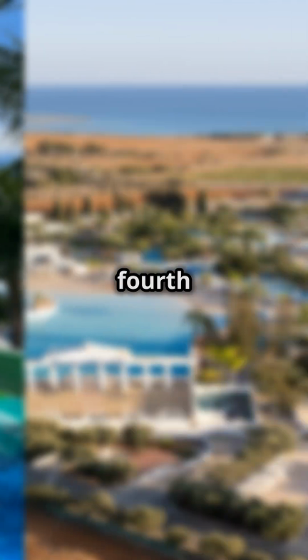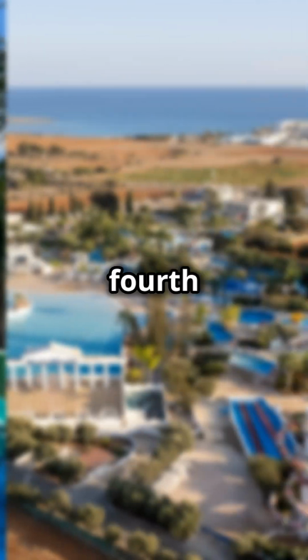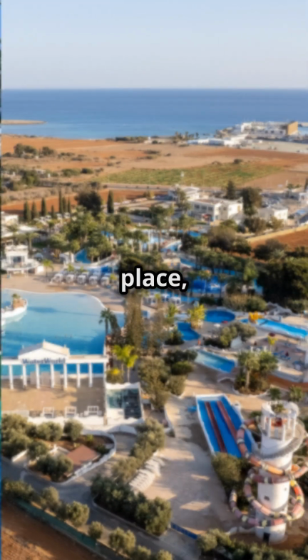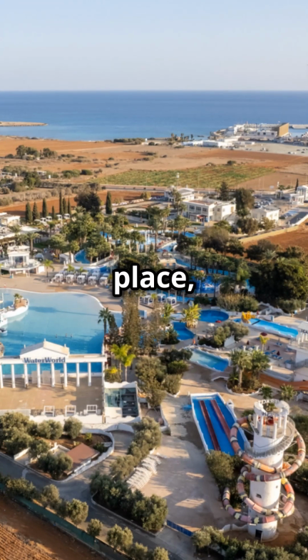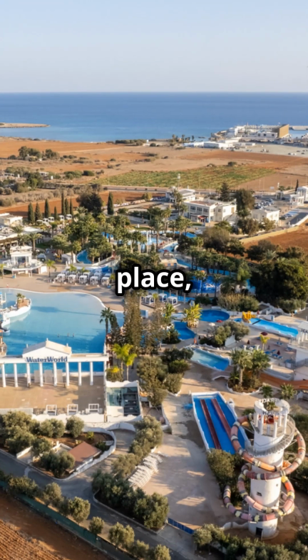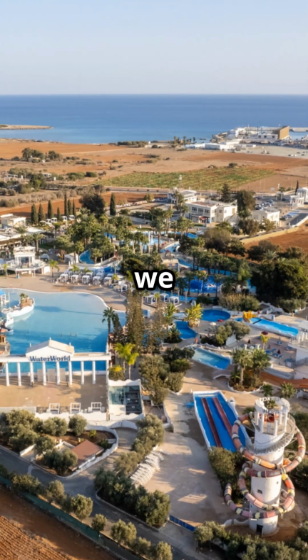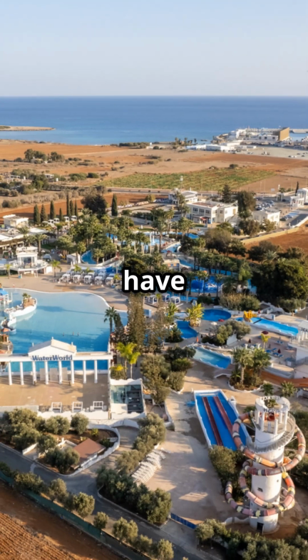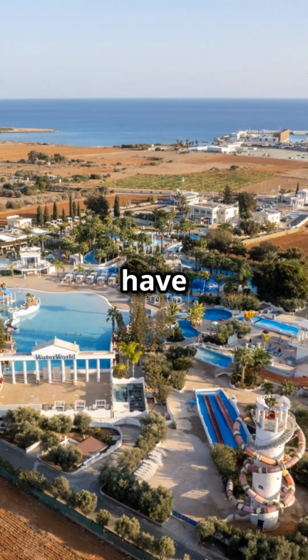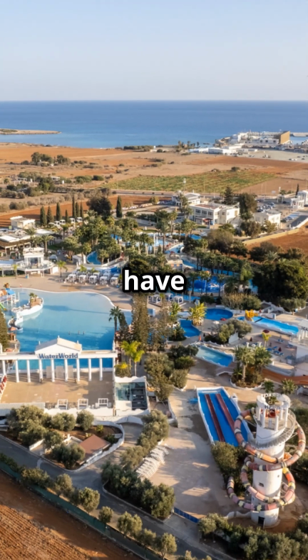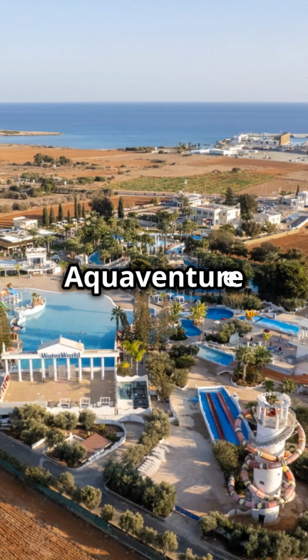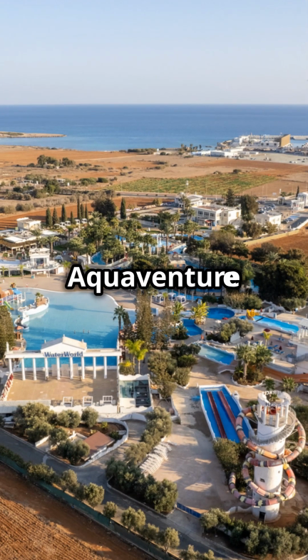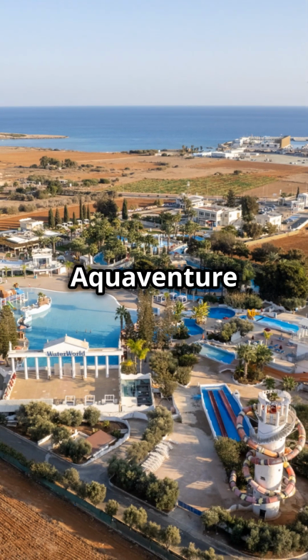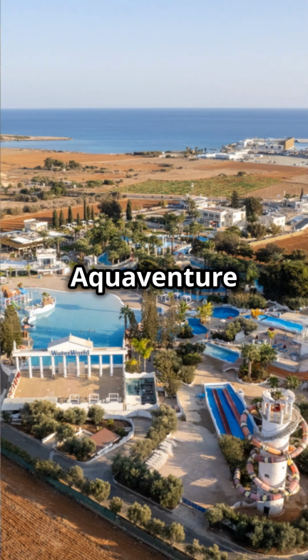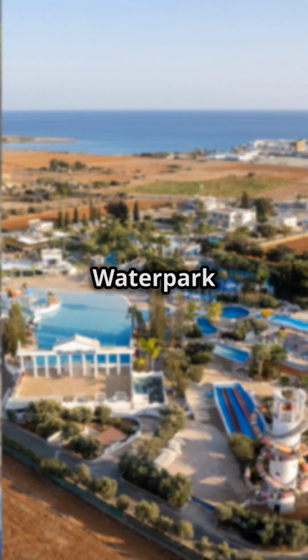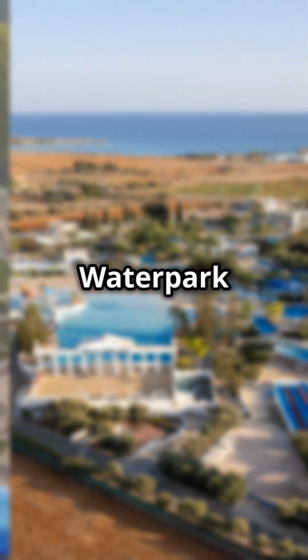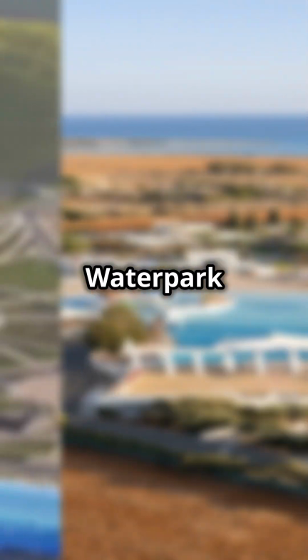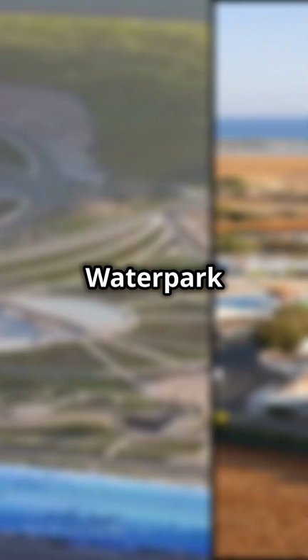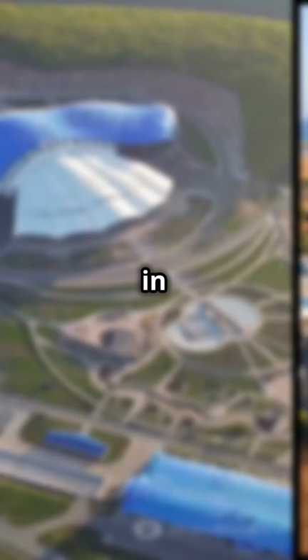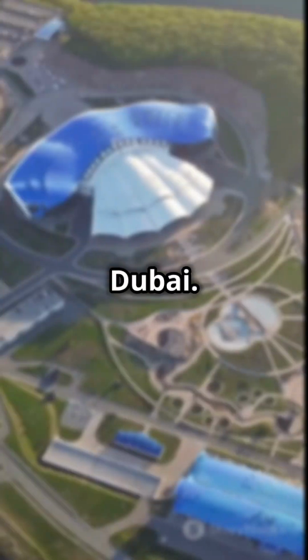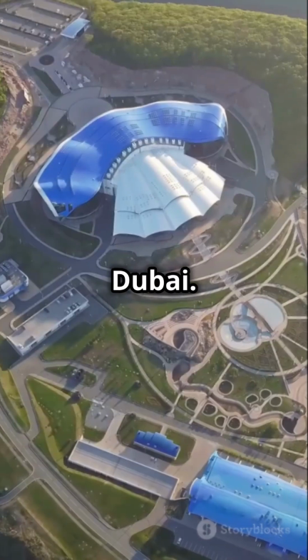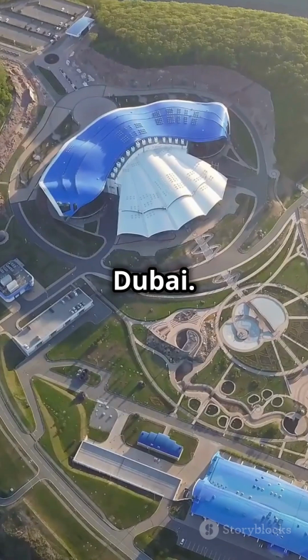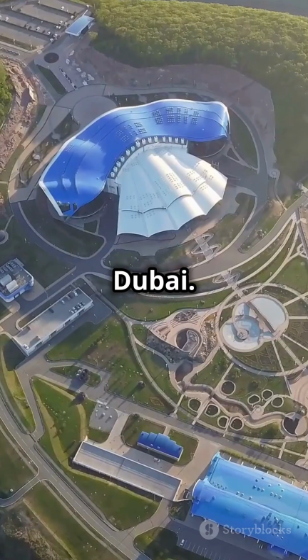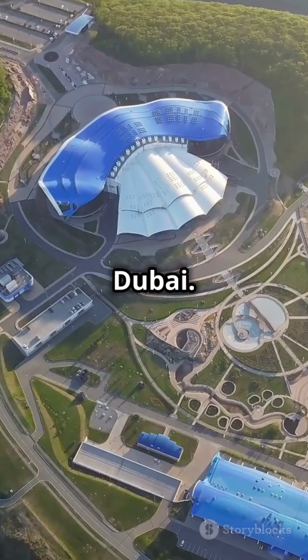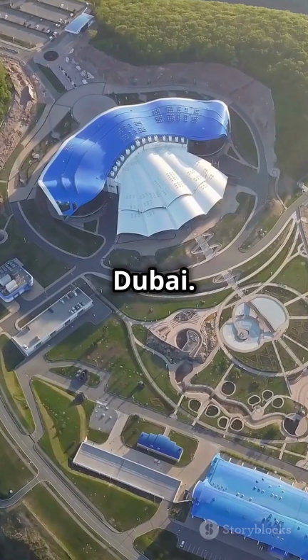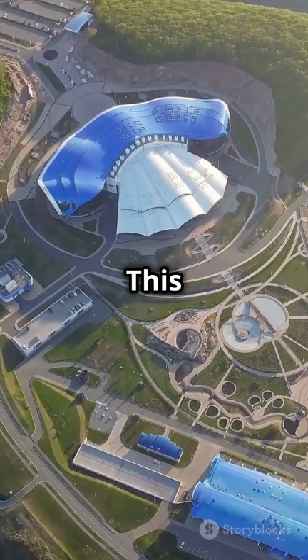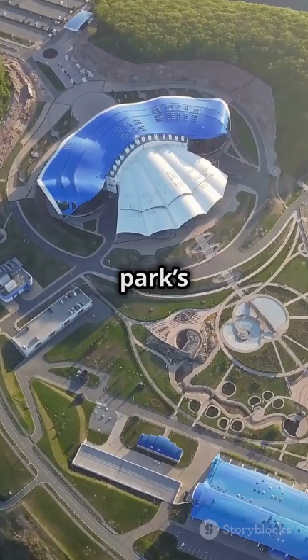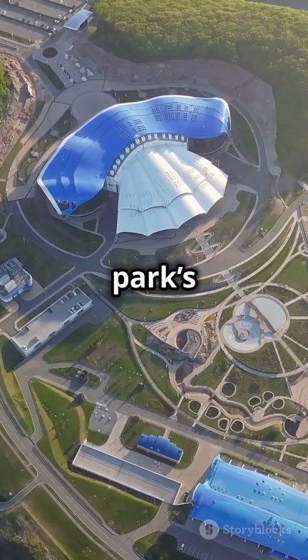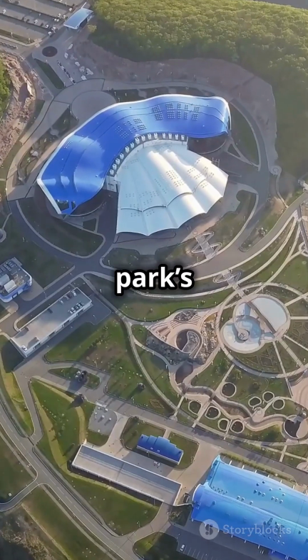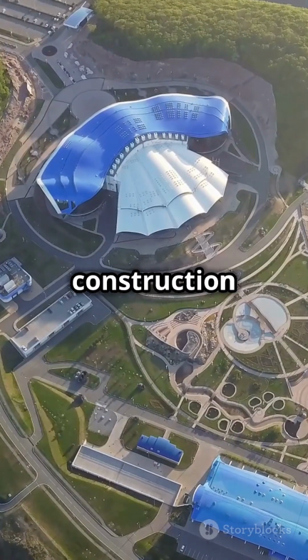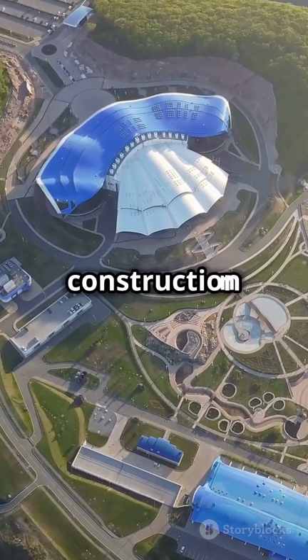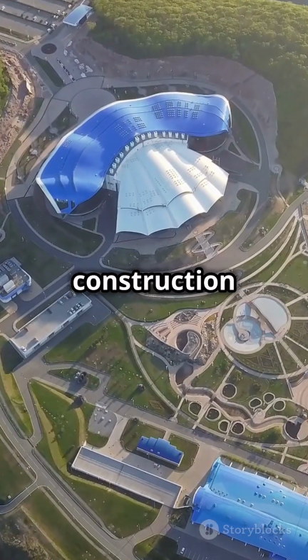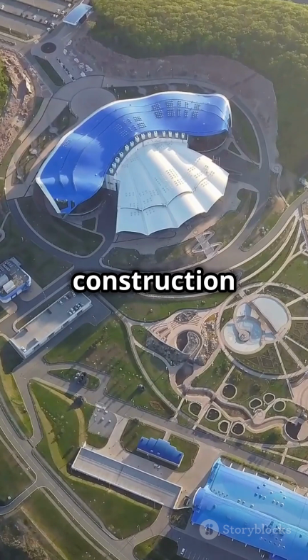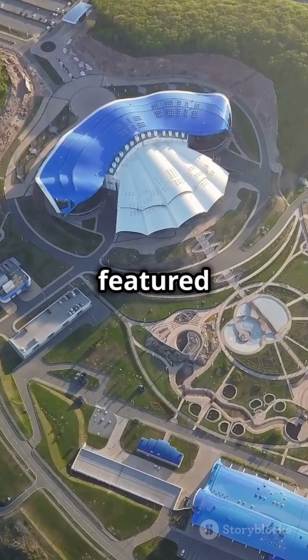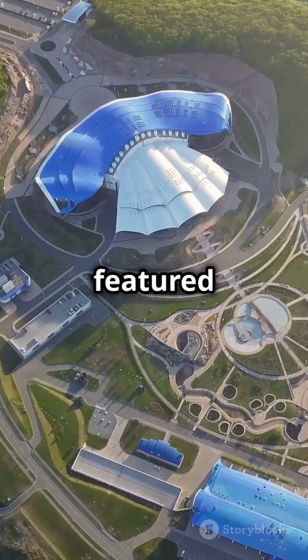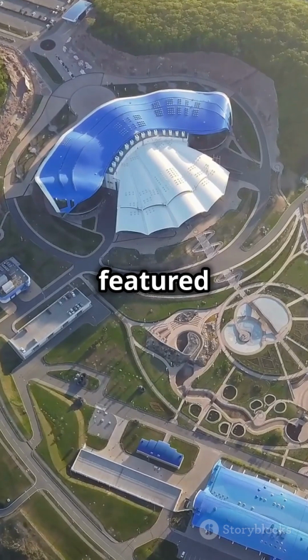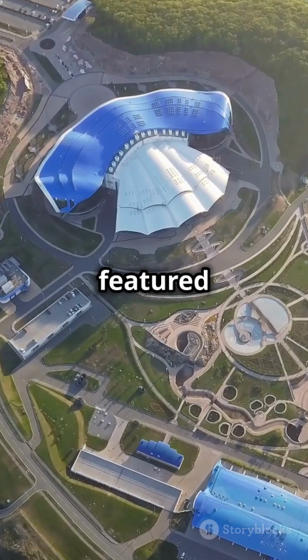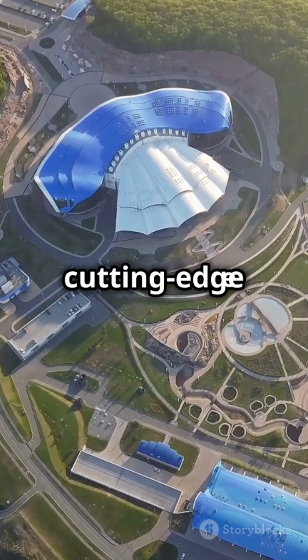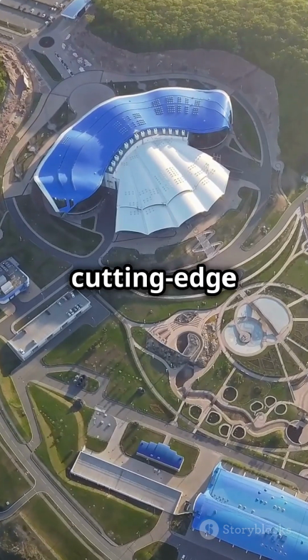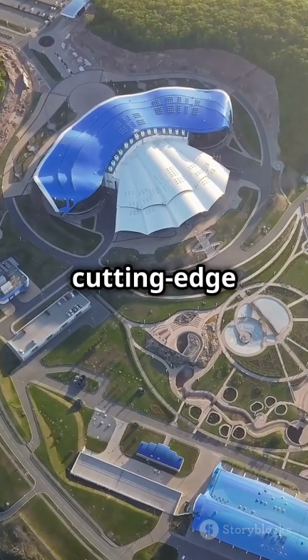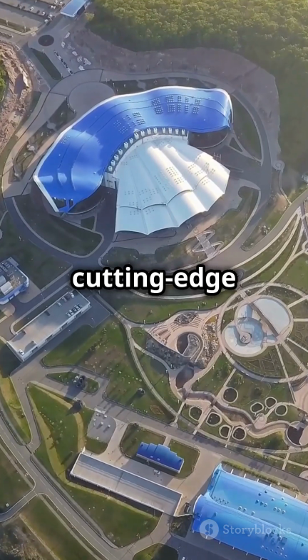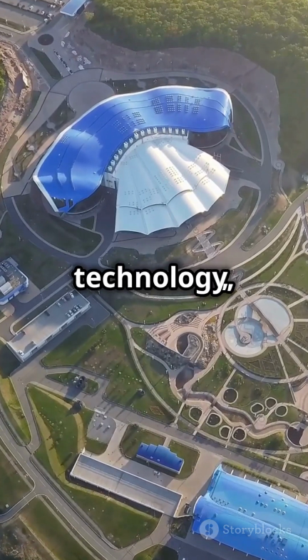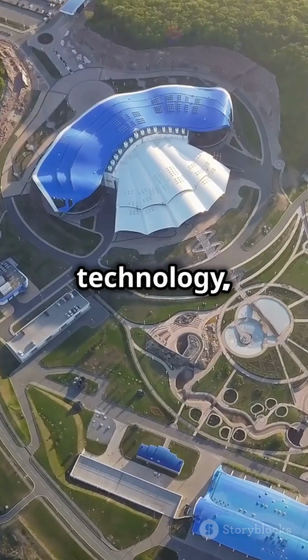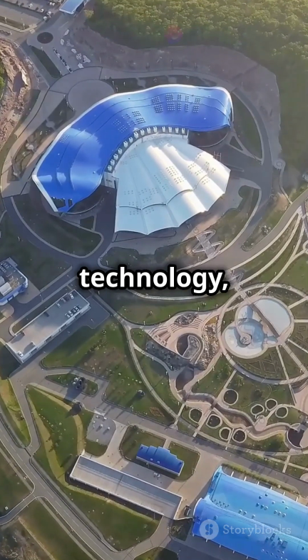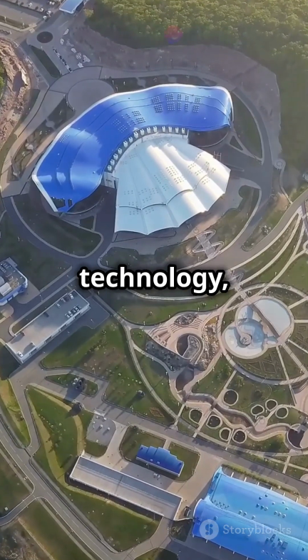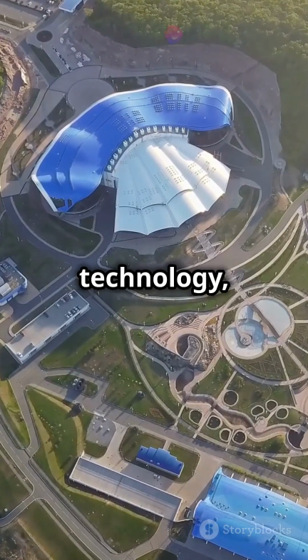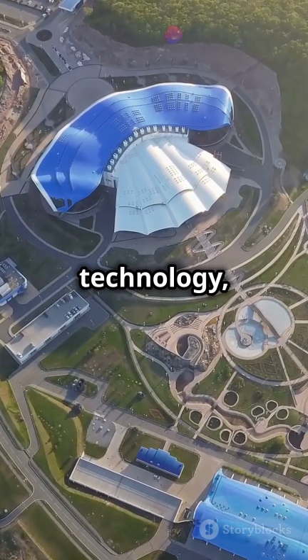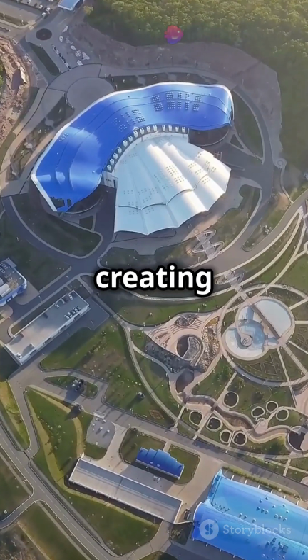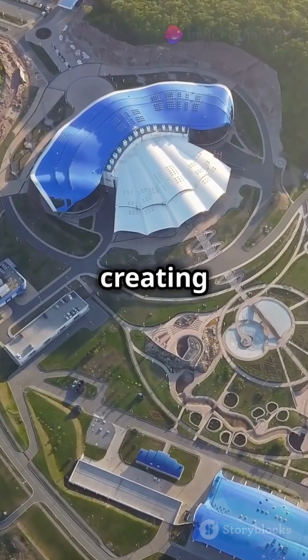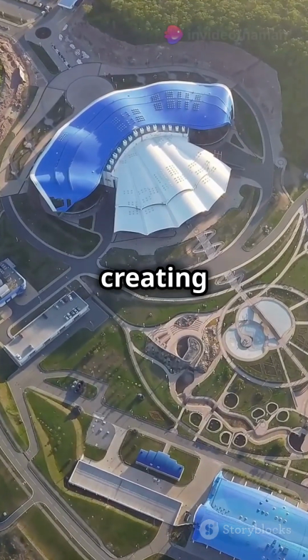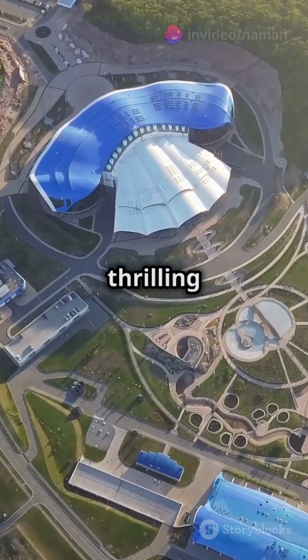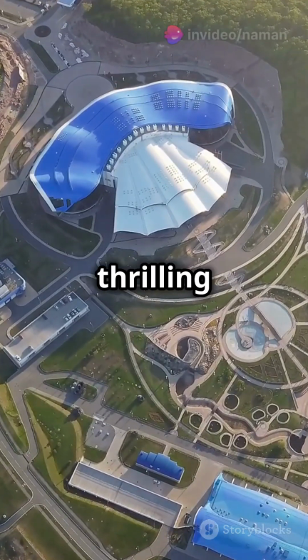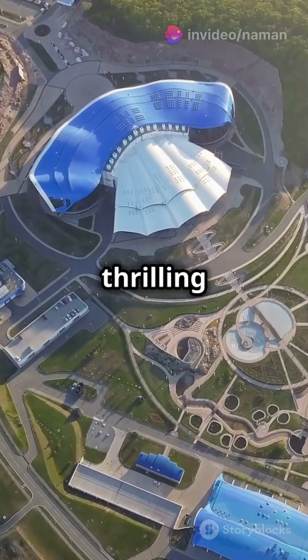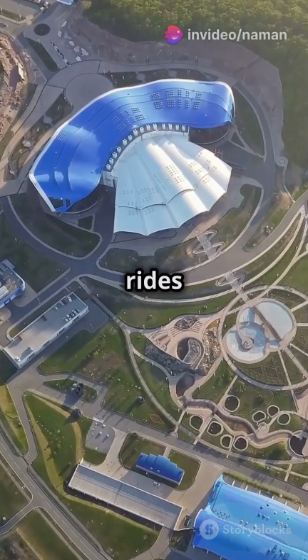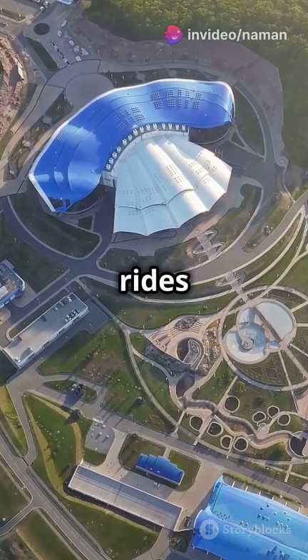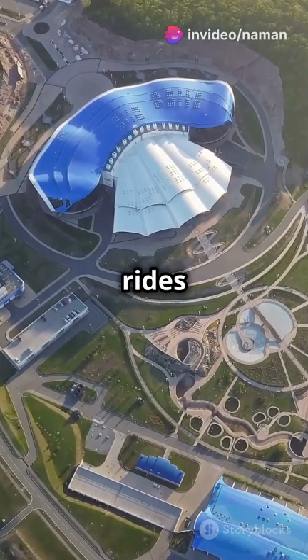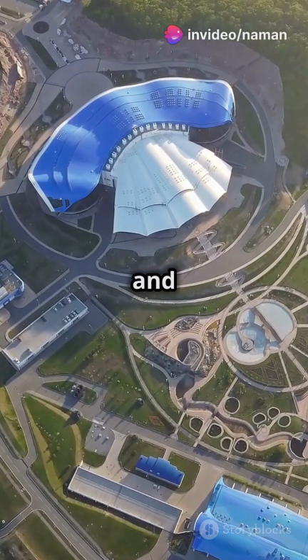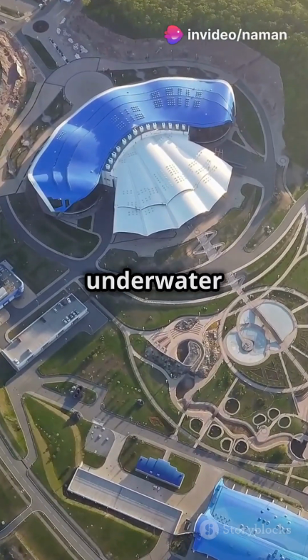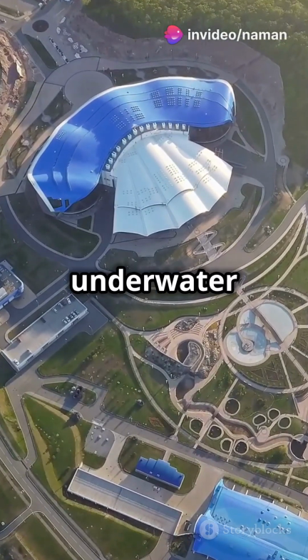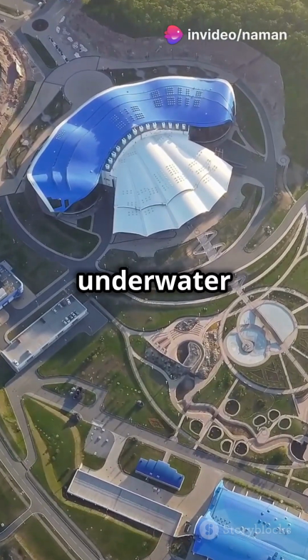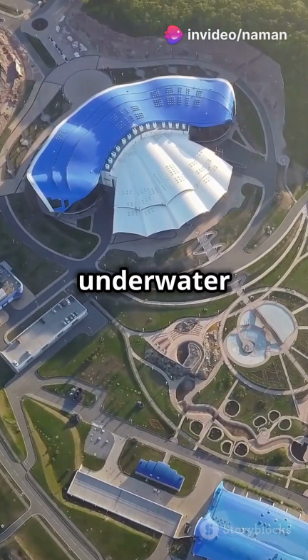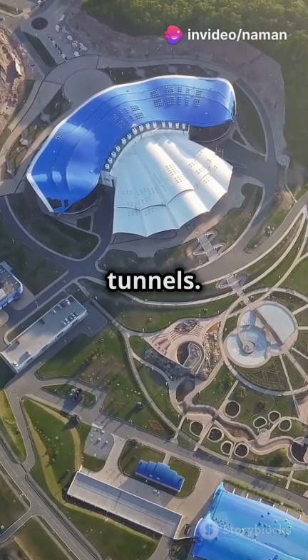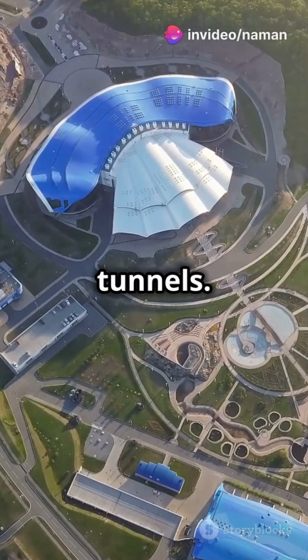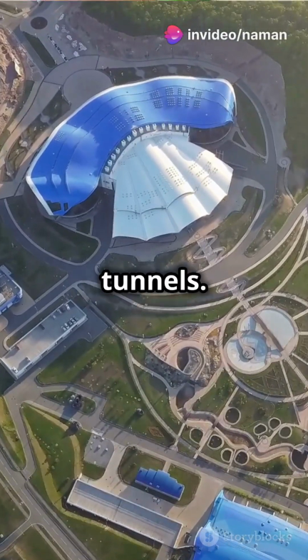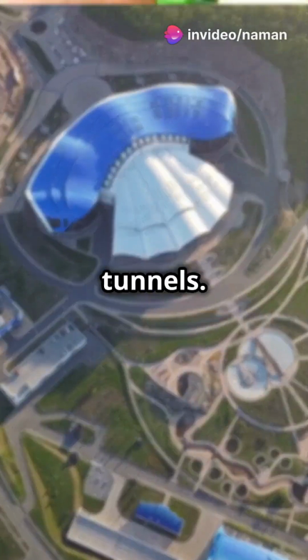In fourth place, we have Aqua Venture Water Park in Dubai. This park's construction featured cutting-edge technology, creating thrilling rides and underwater tunnels.